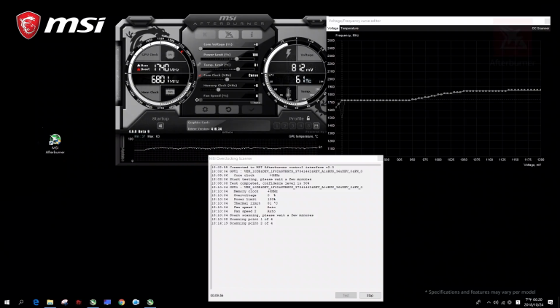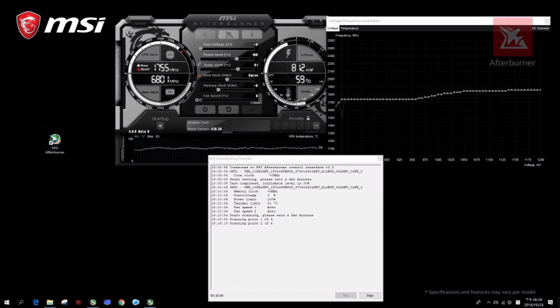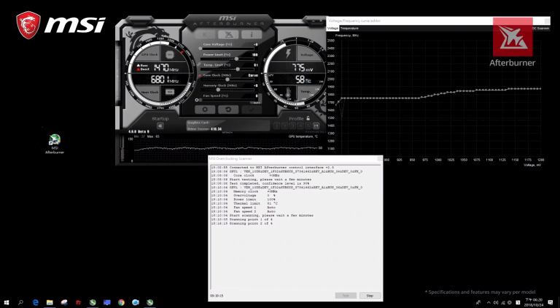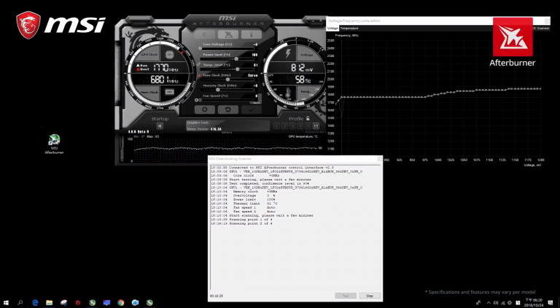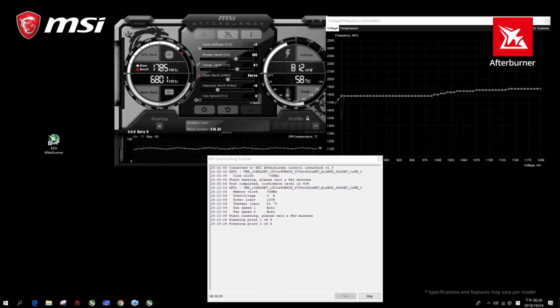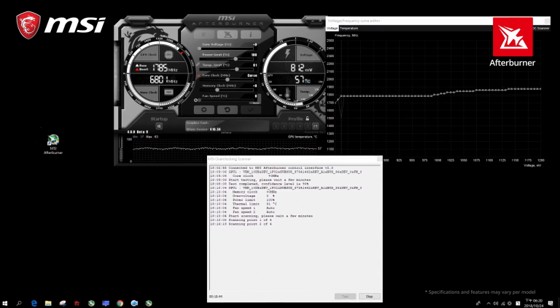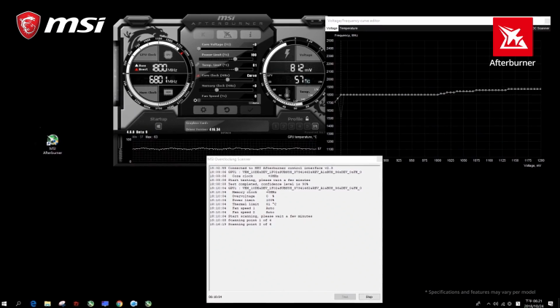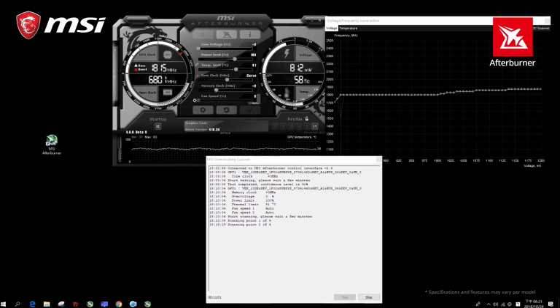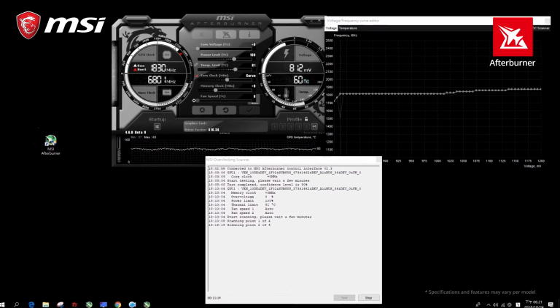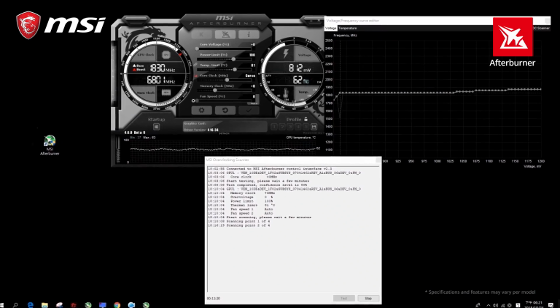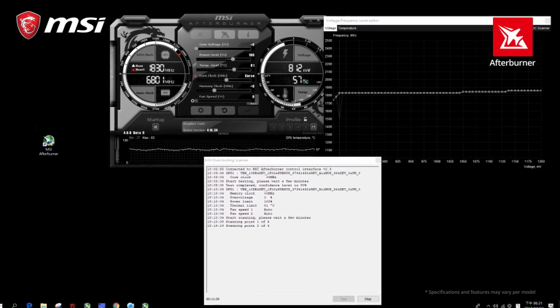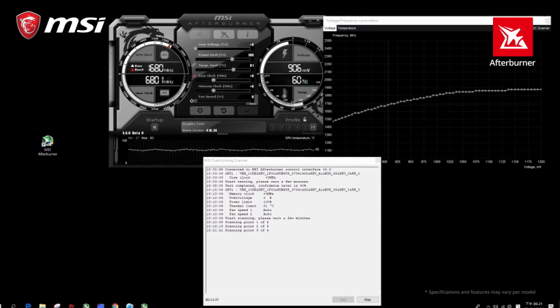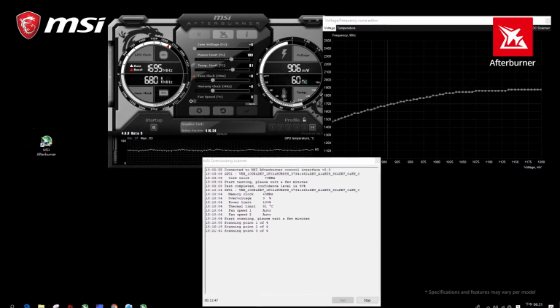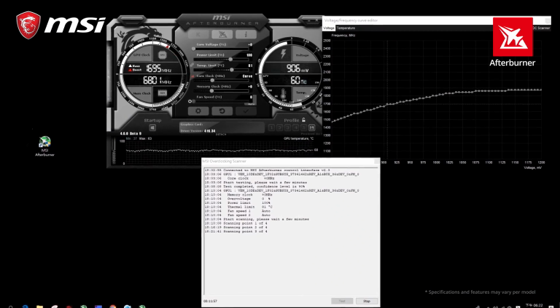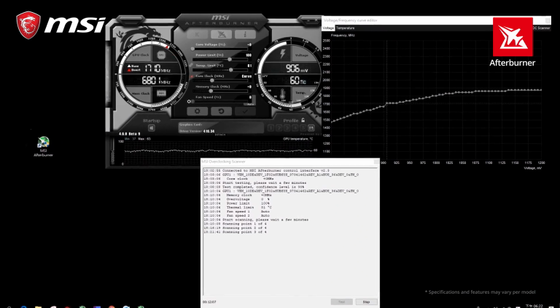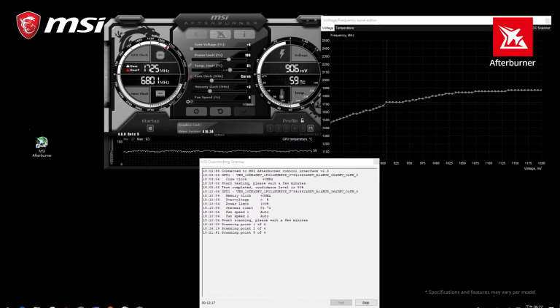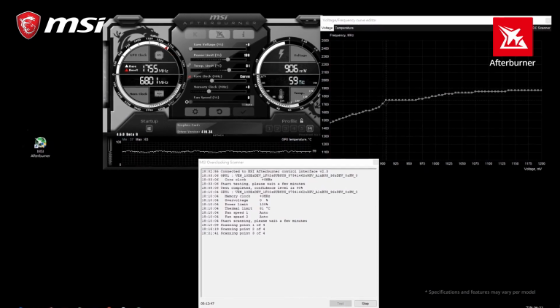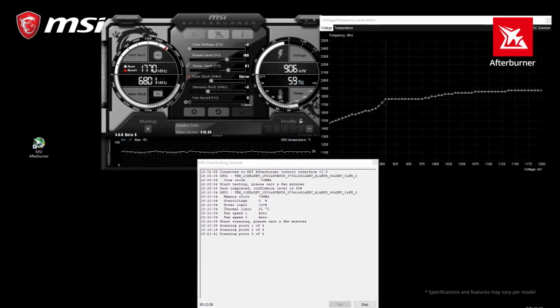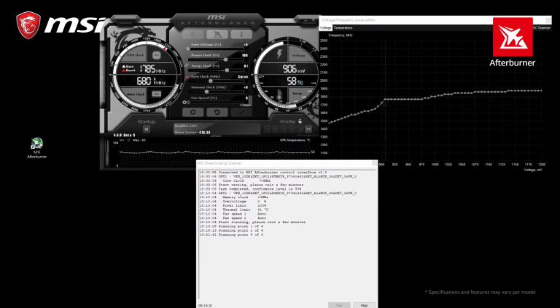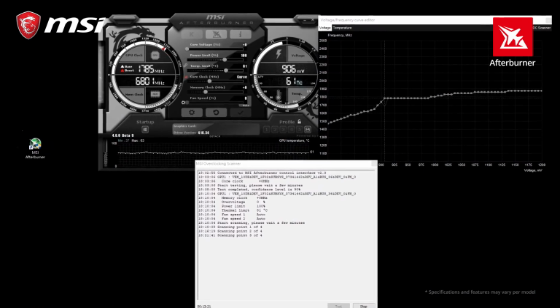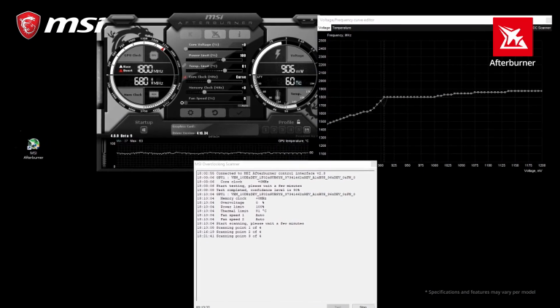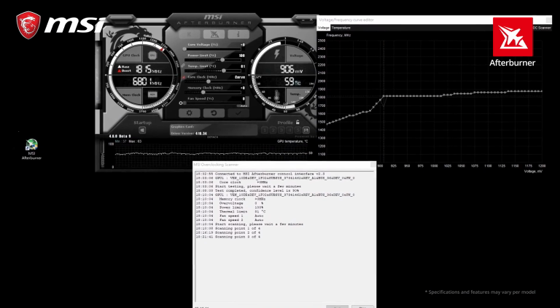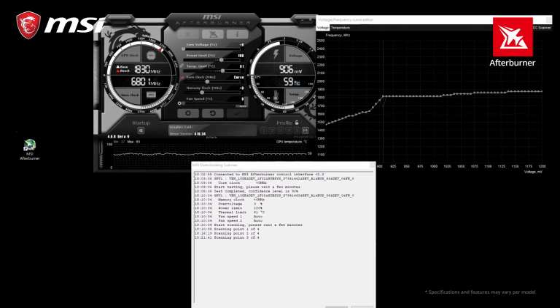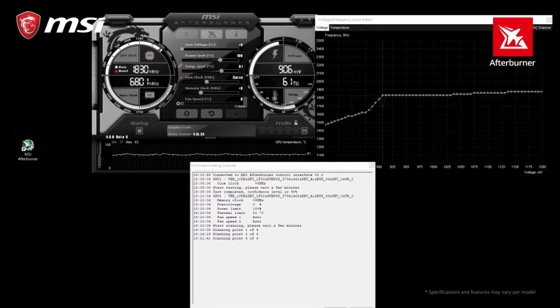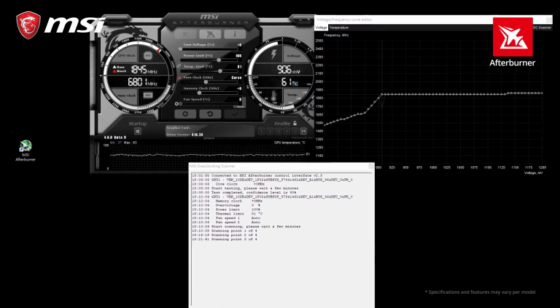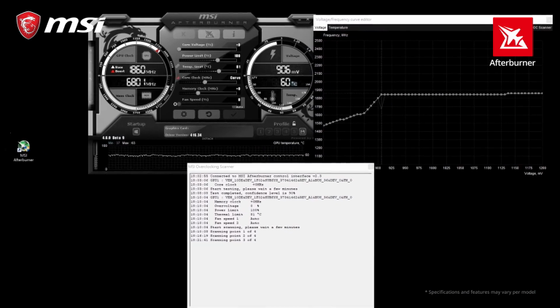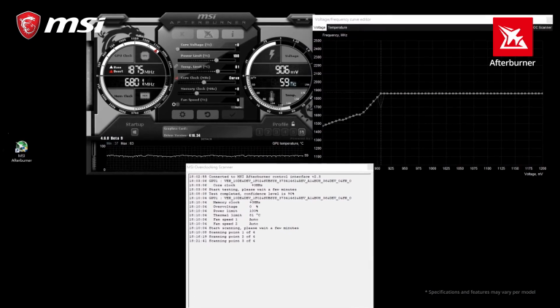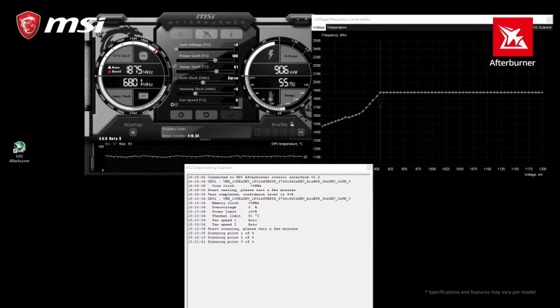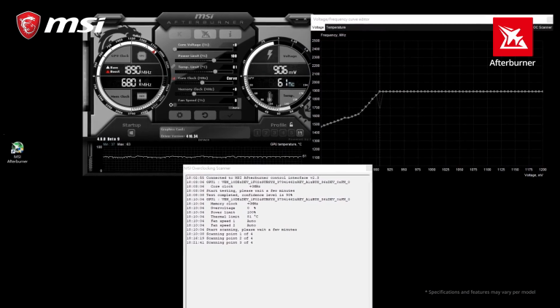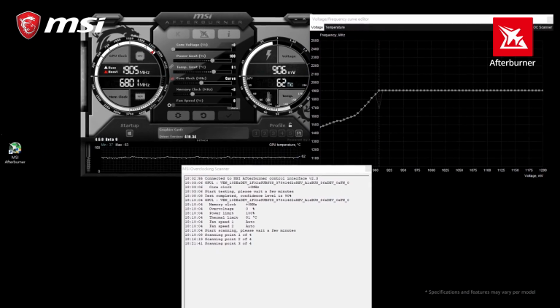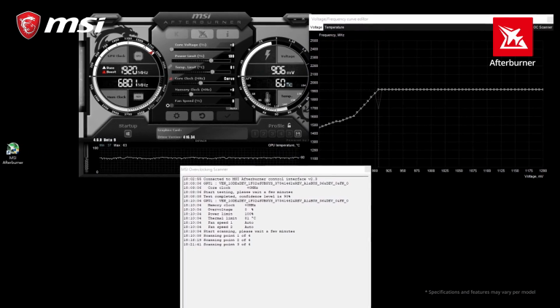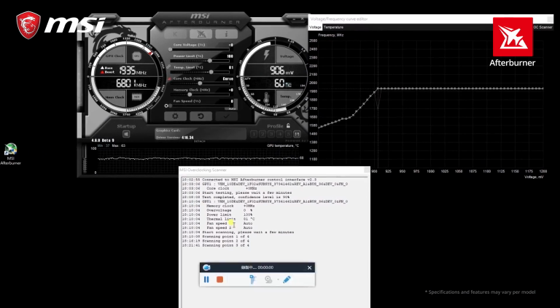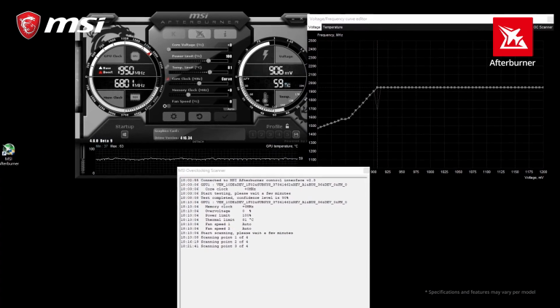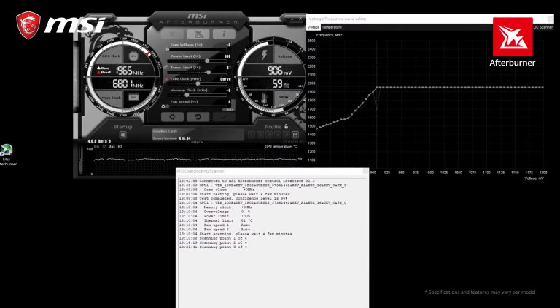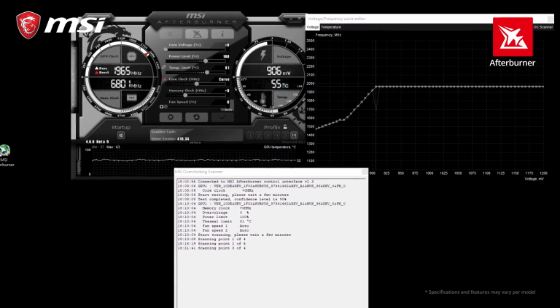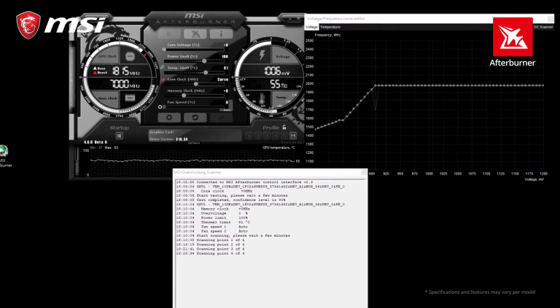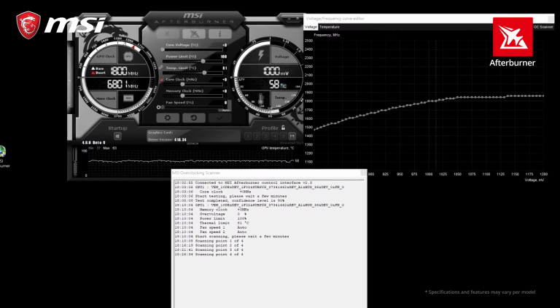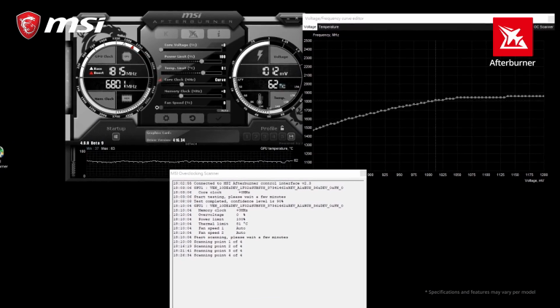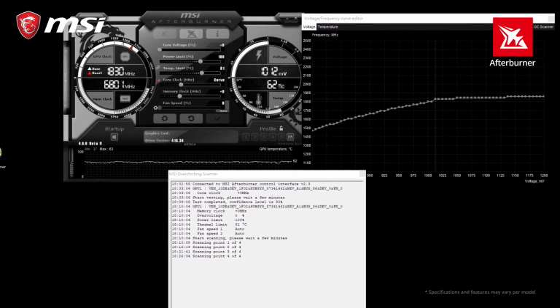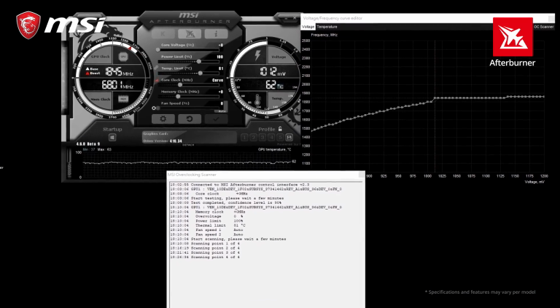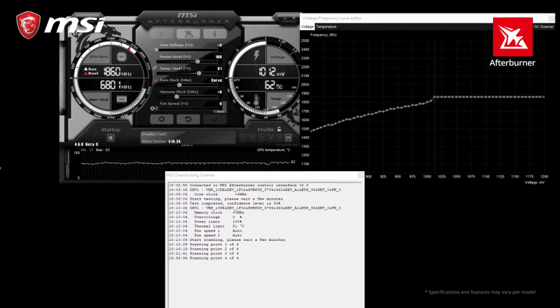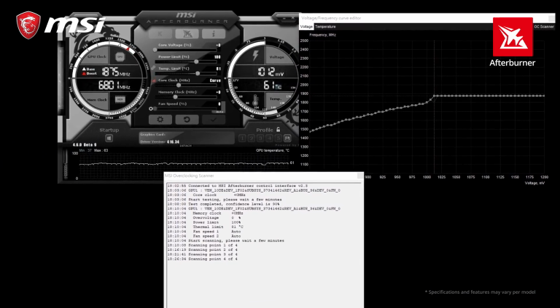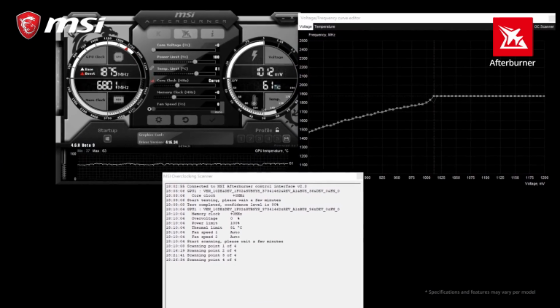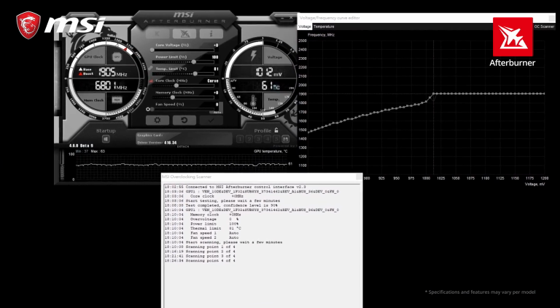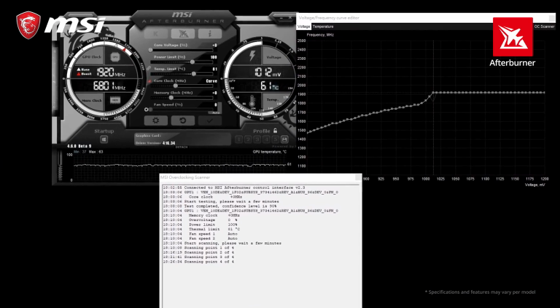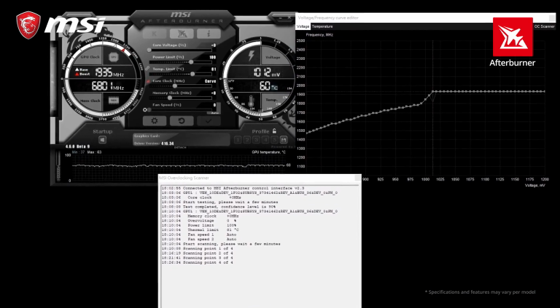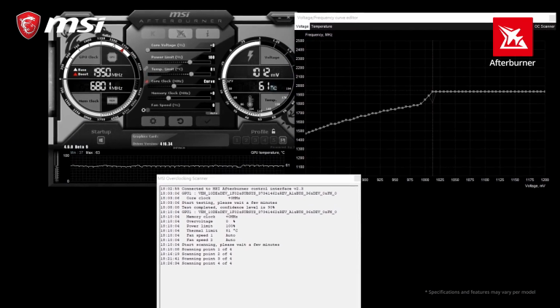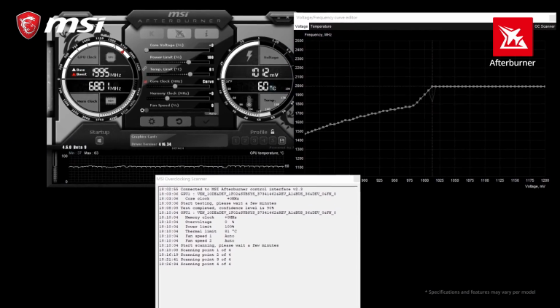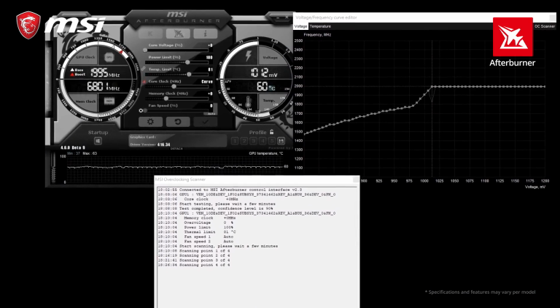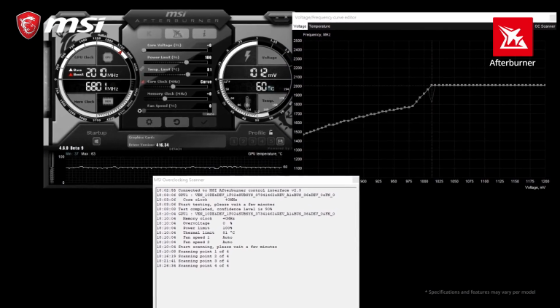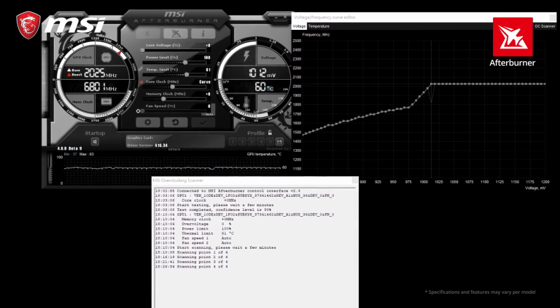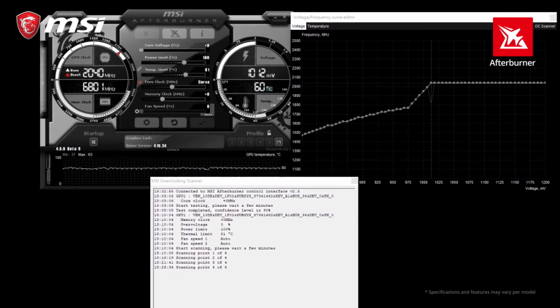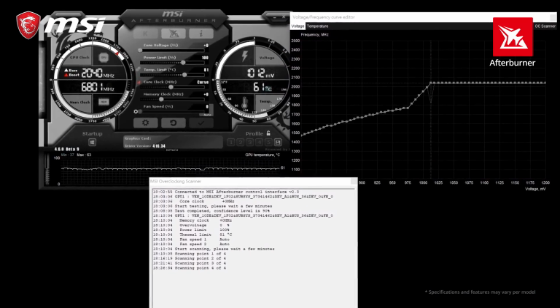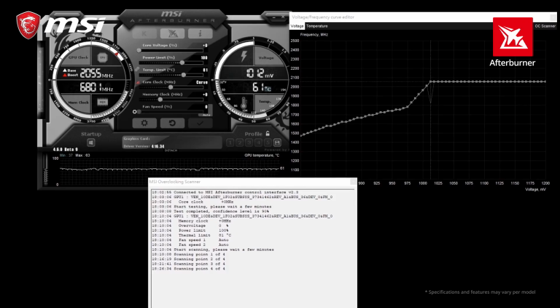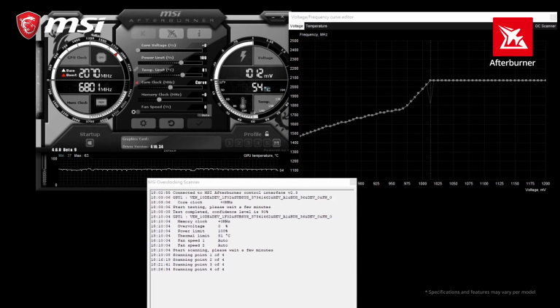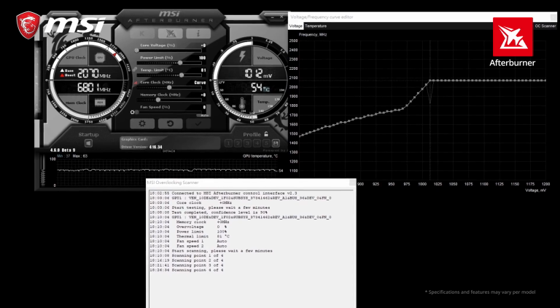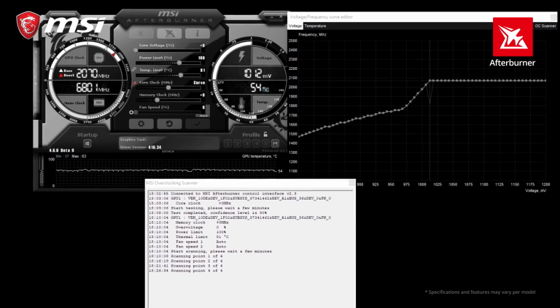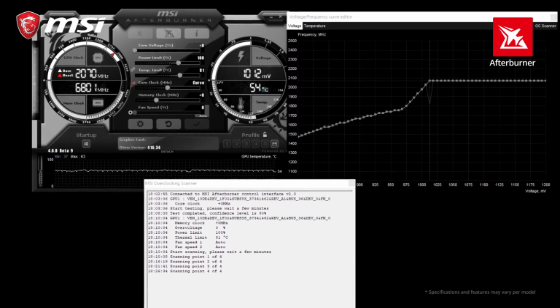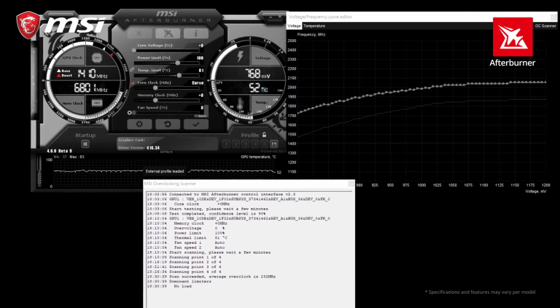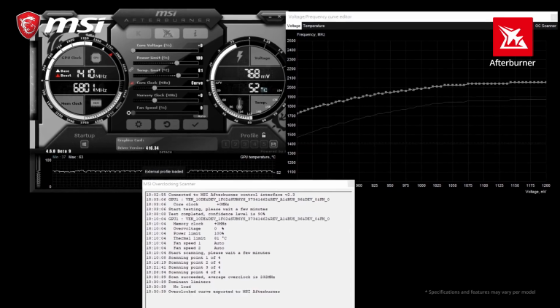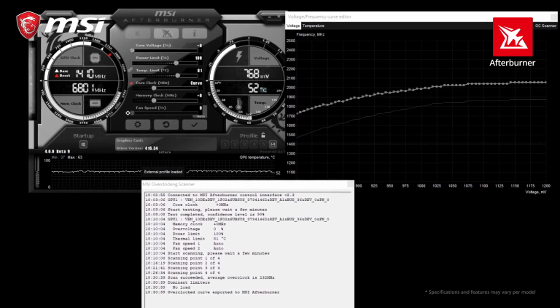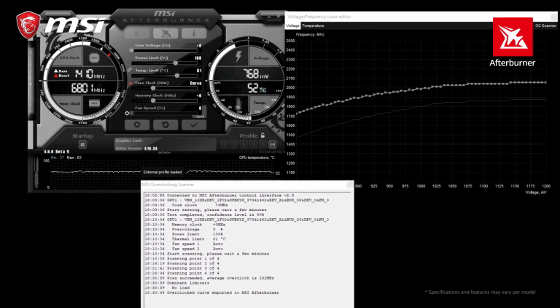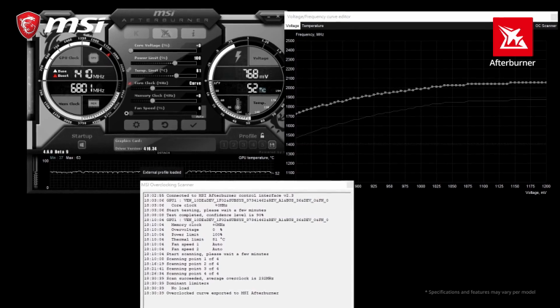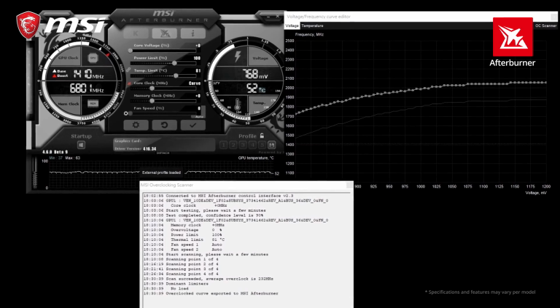You can get even more performance out of your RTX 20 series graphics card using the OC scanner feature in the latest version of MSI Afterburner.